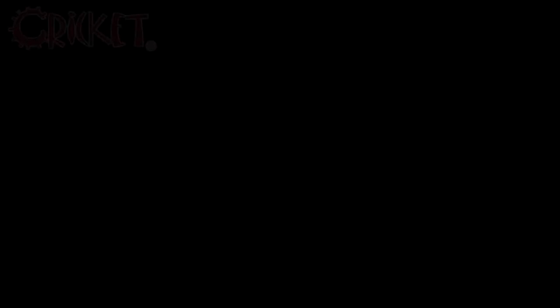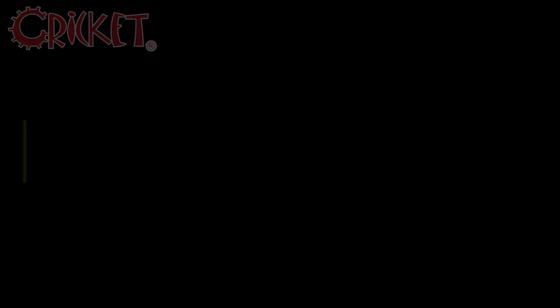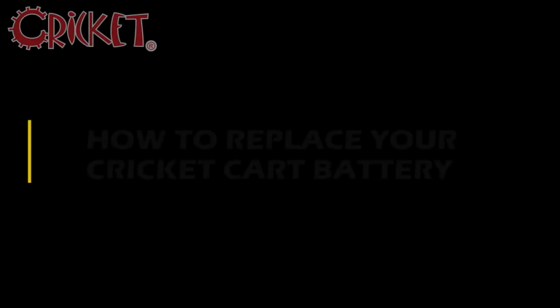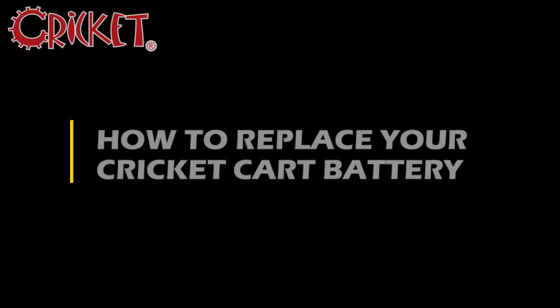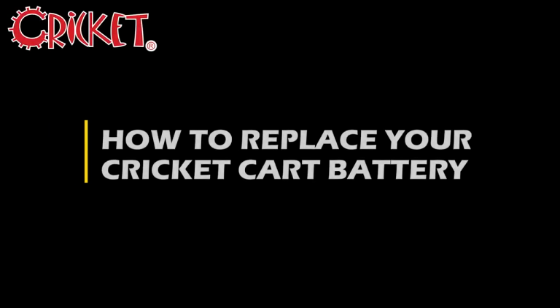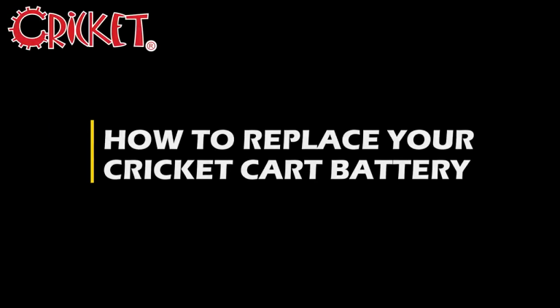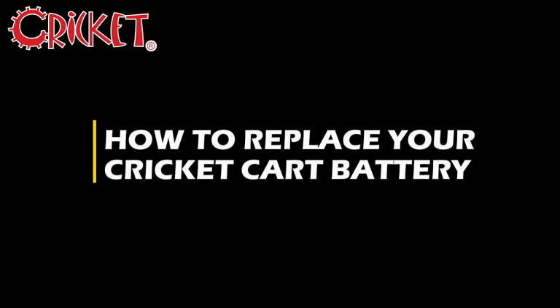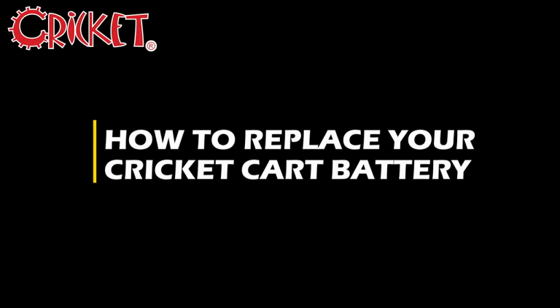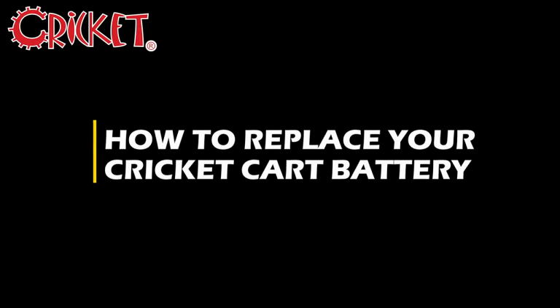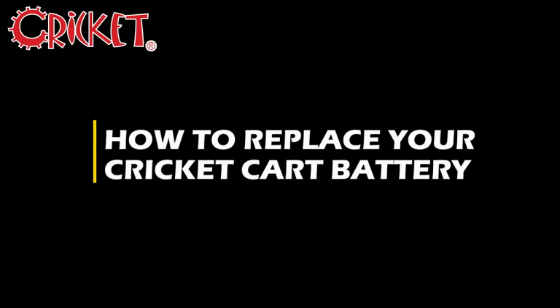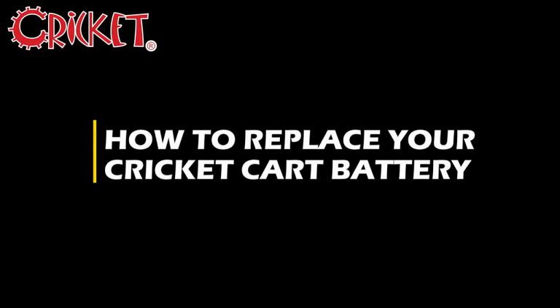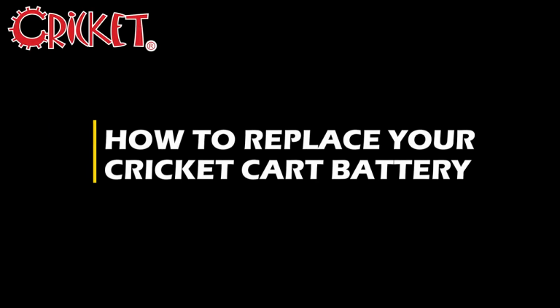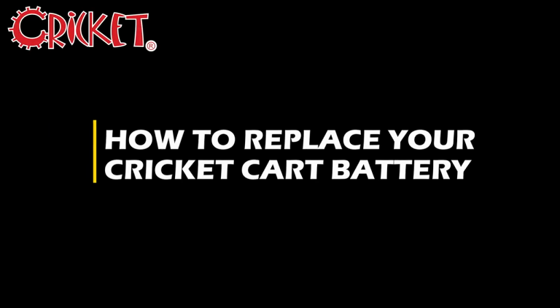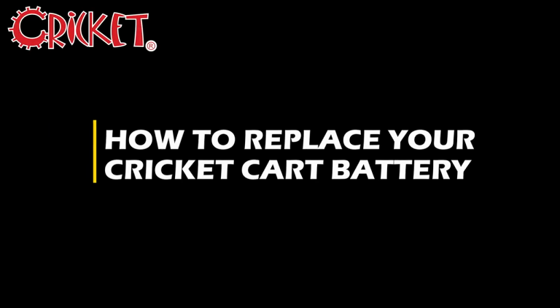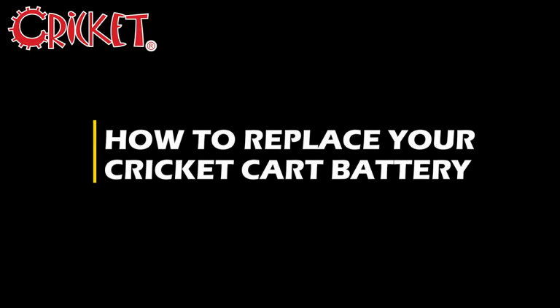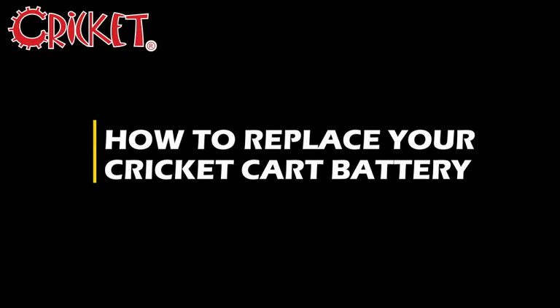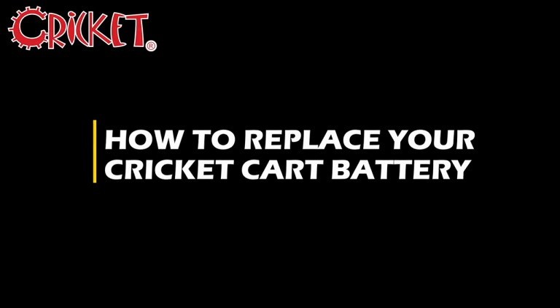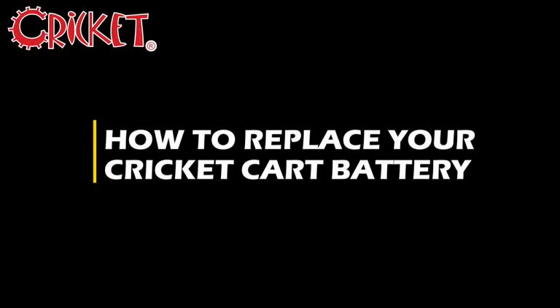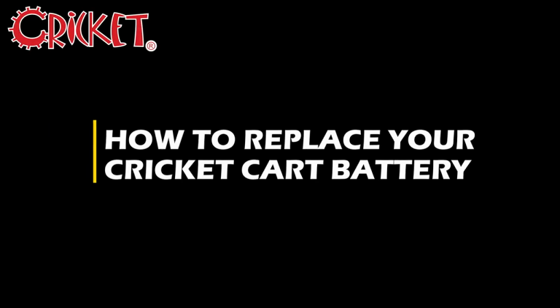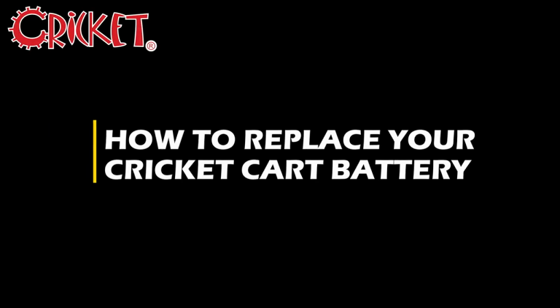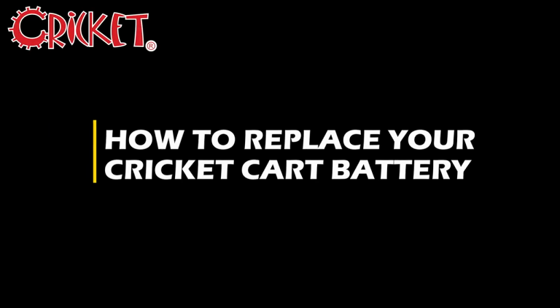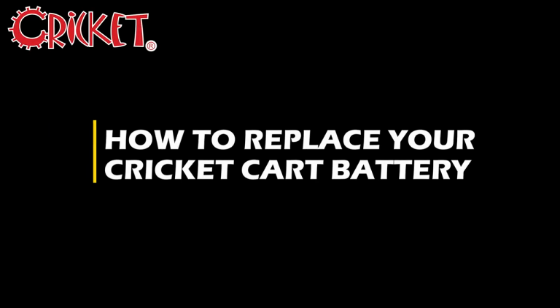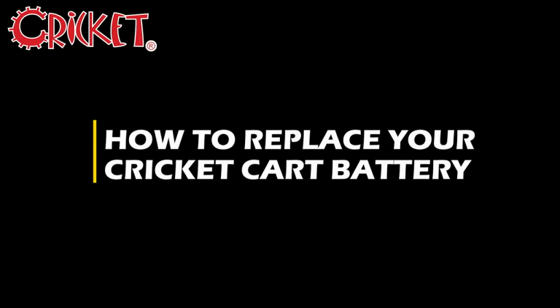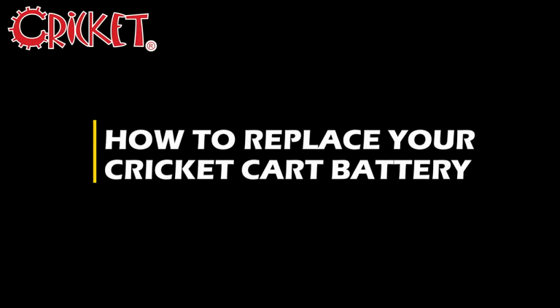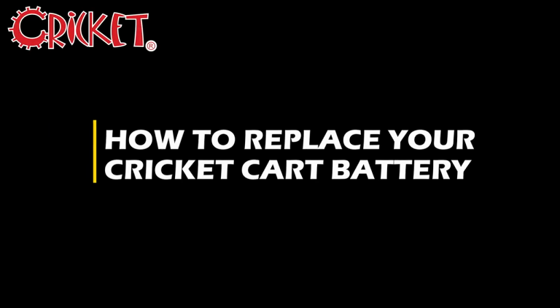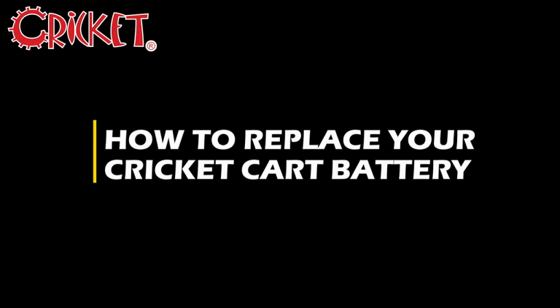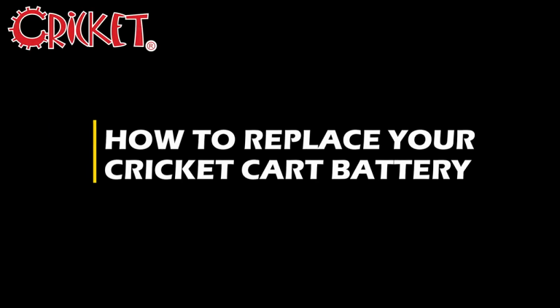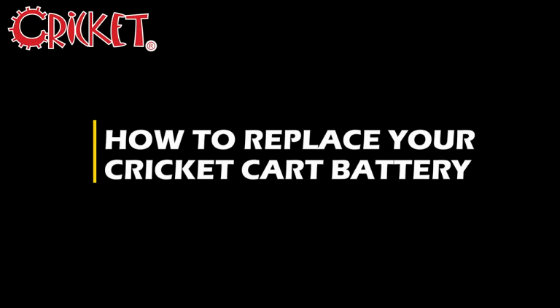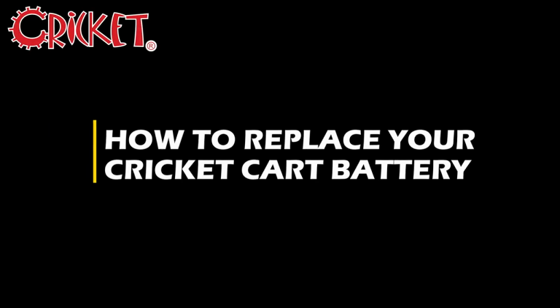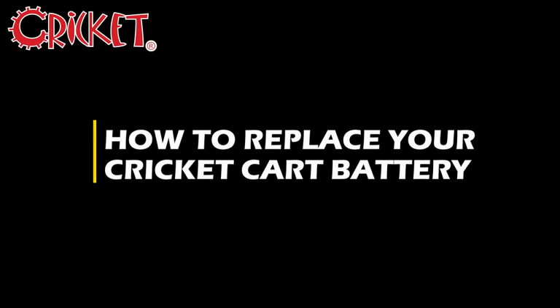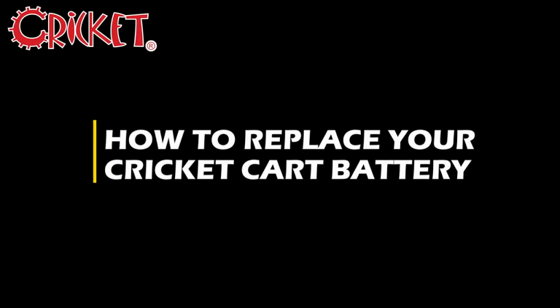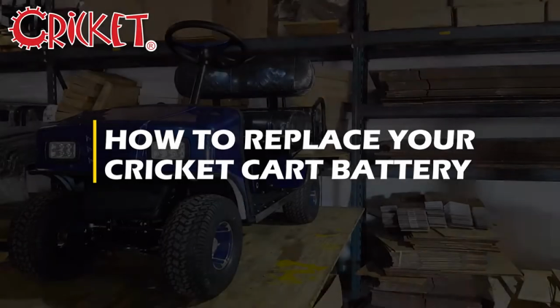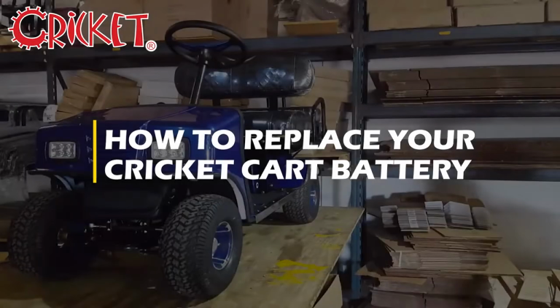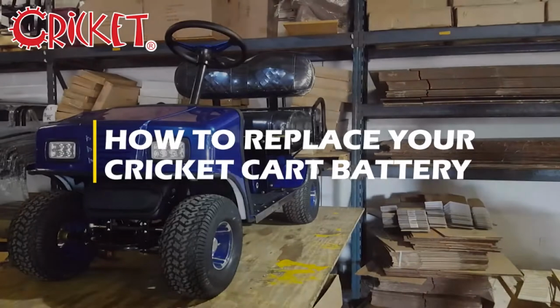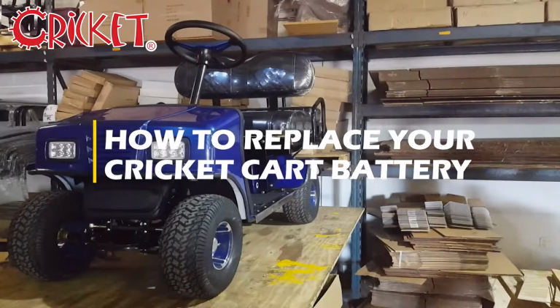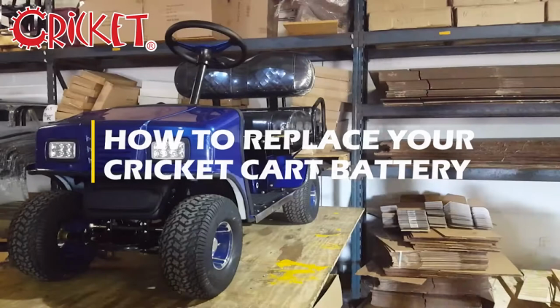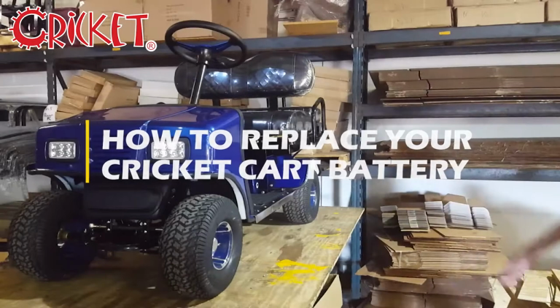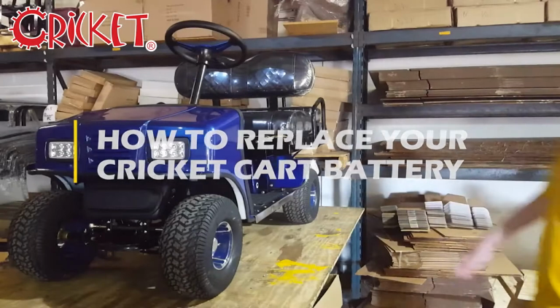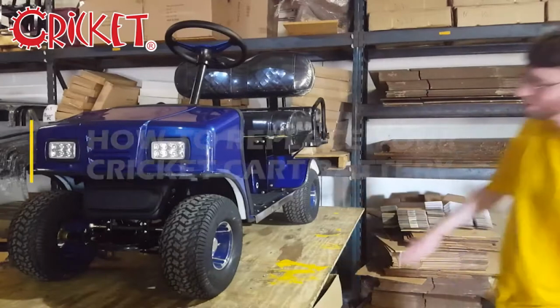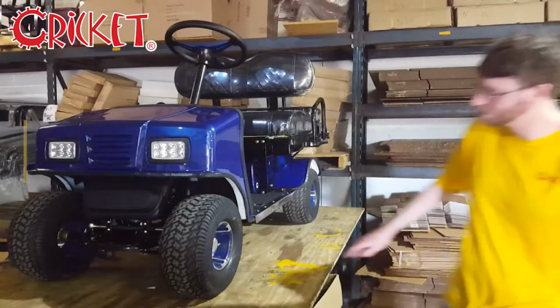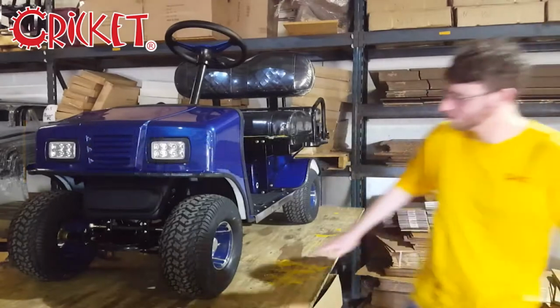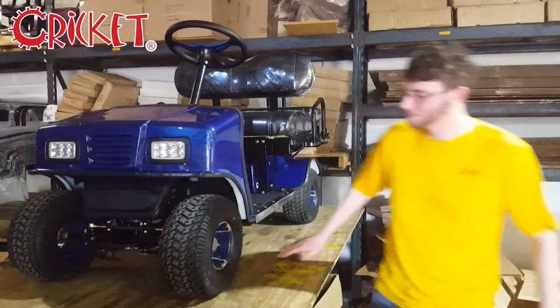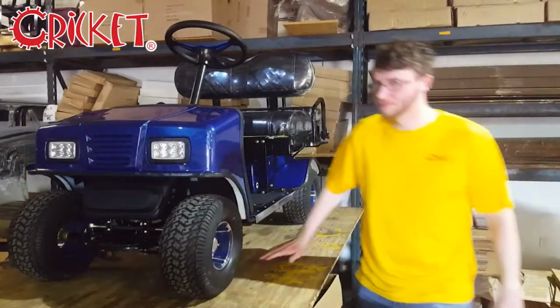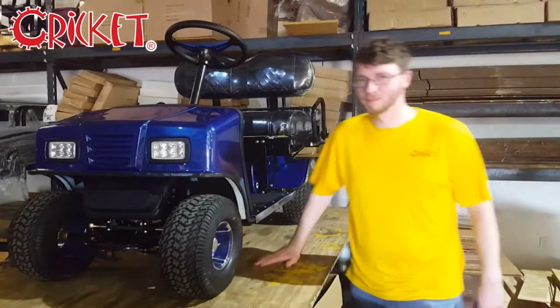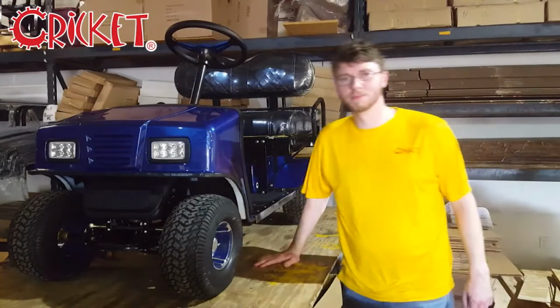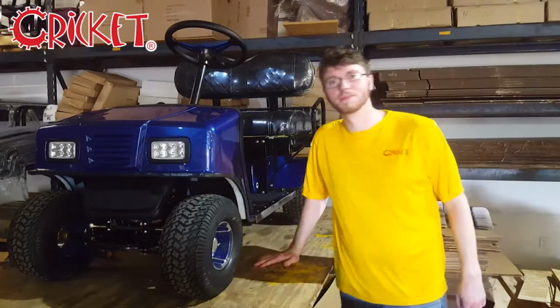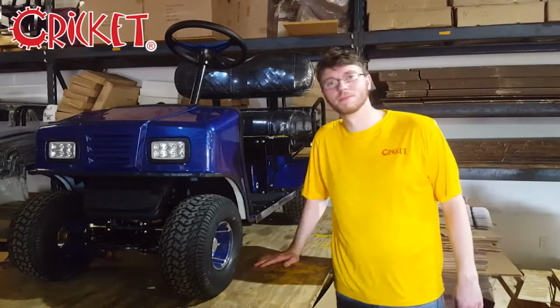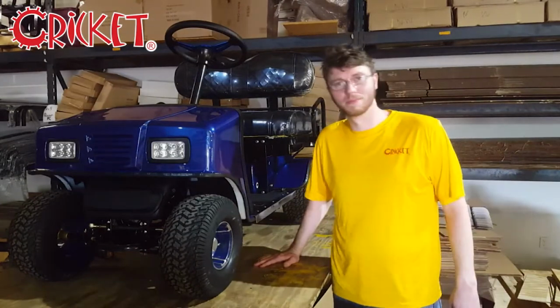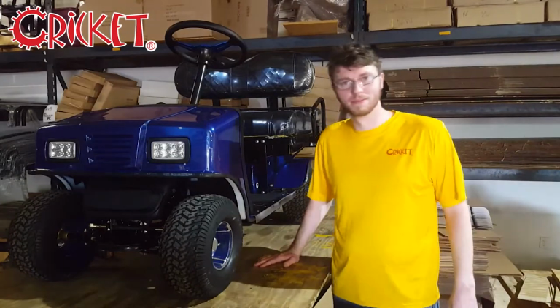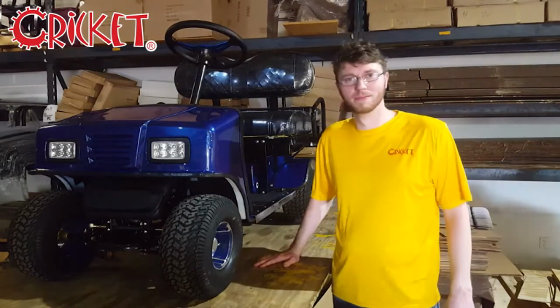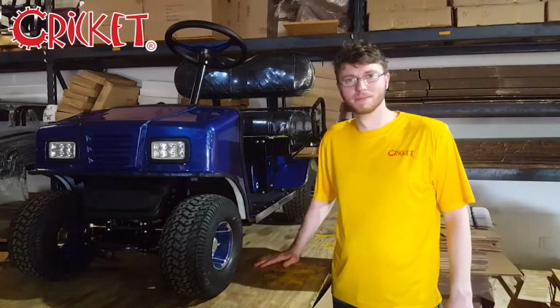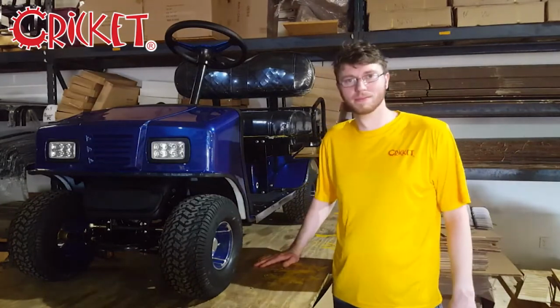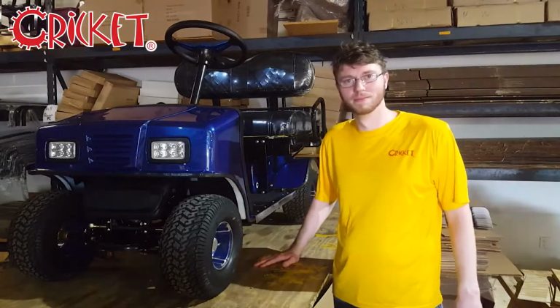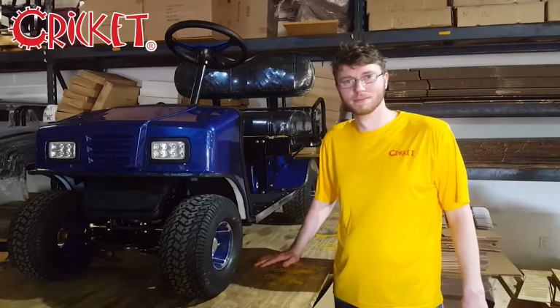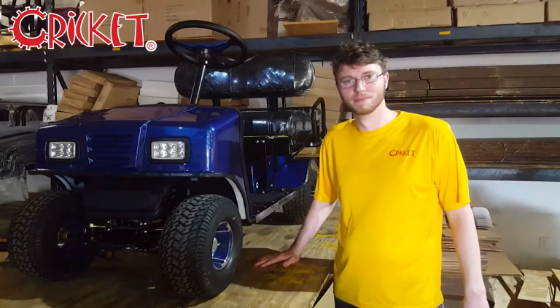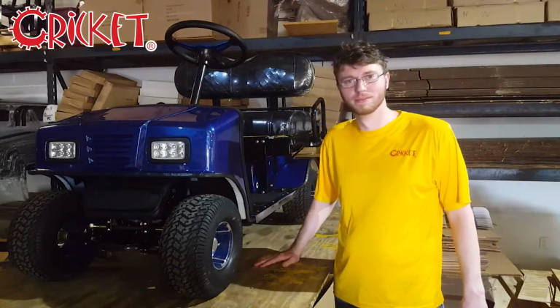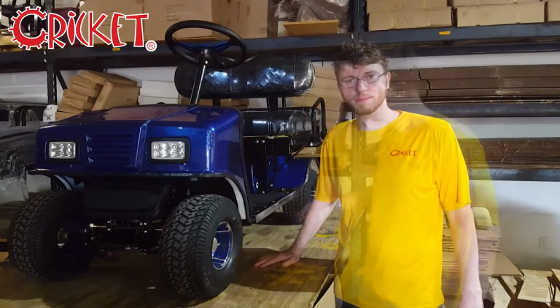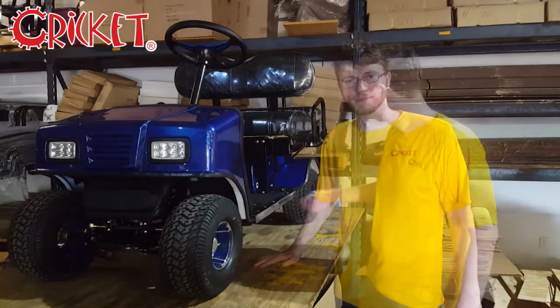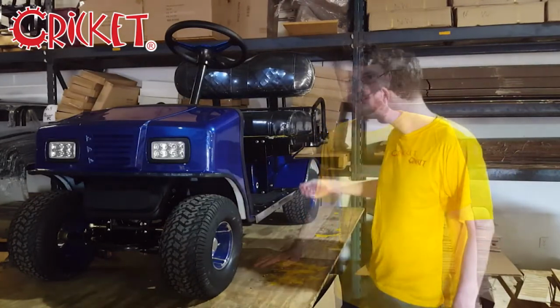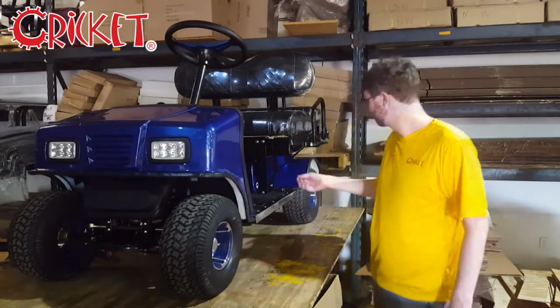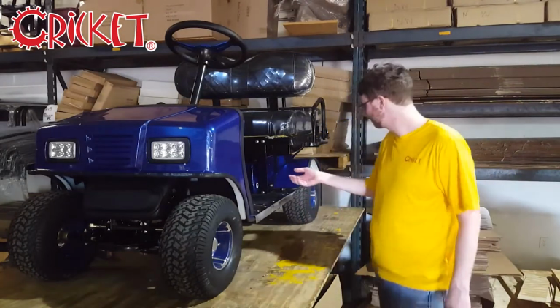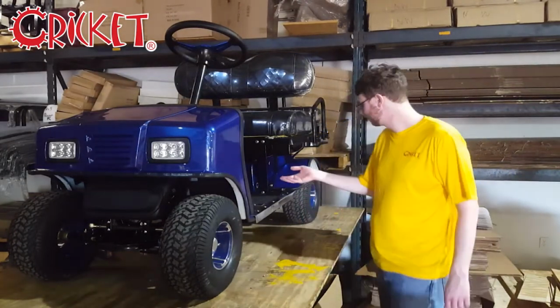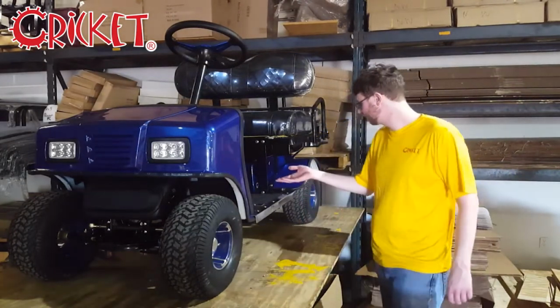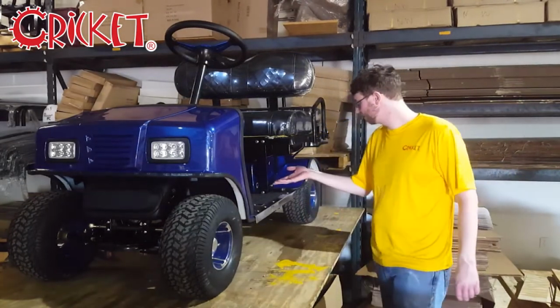Hello and welcome to the official Cricut Cart's YouTube channel. I'm Noah and today we'd like to show you how to remove and replace the battery in your Cricut Cart.